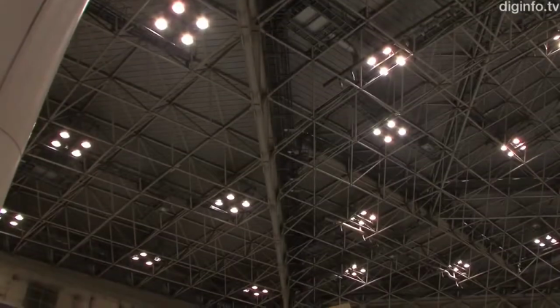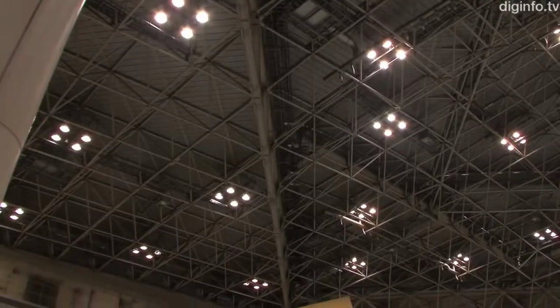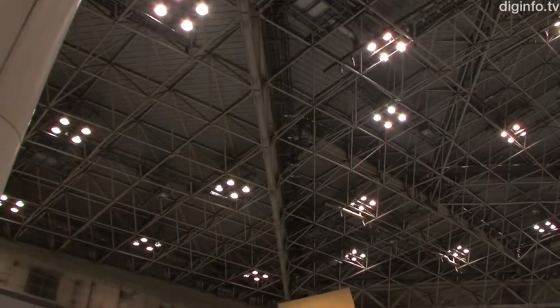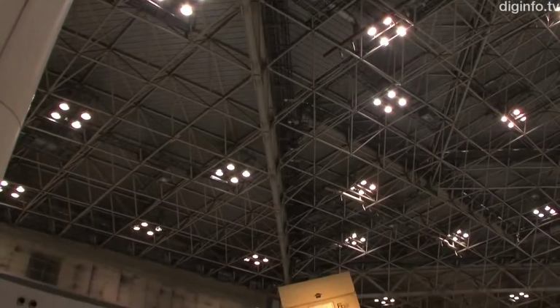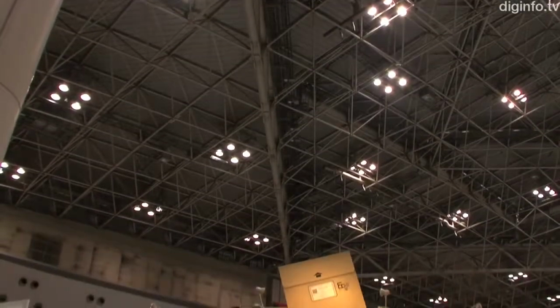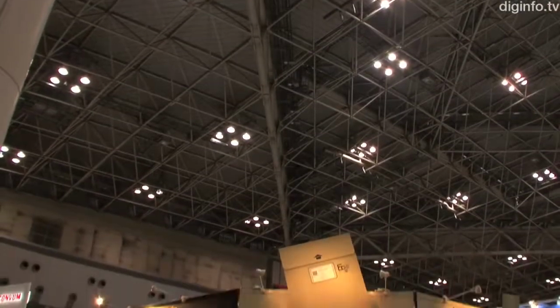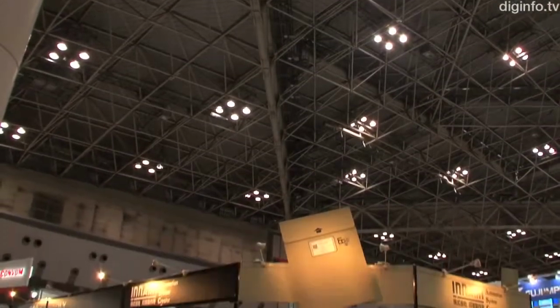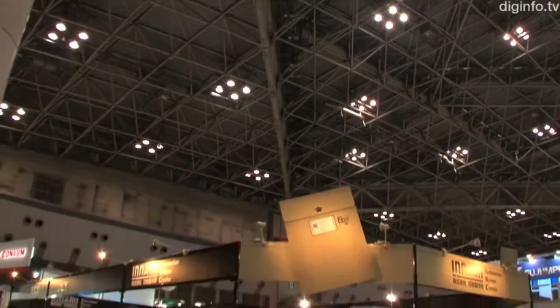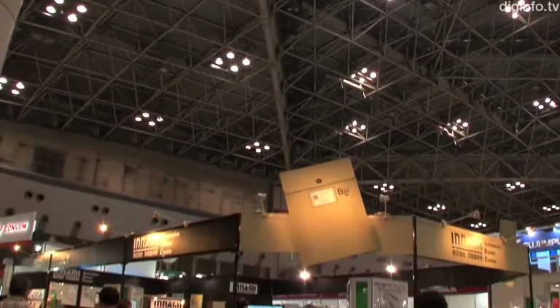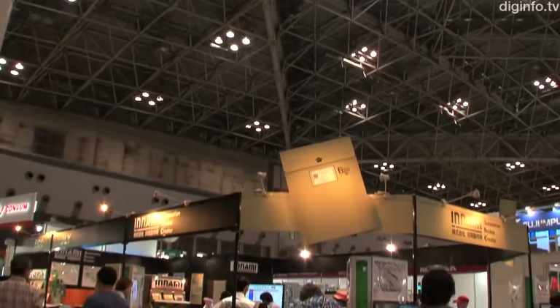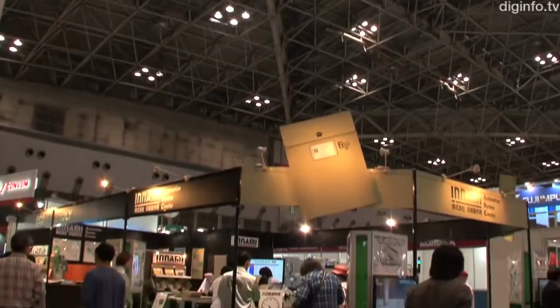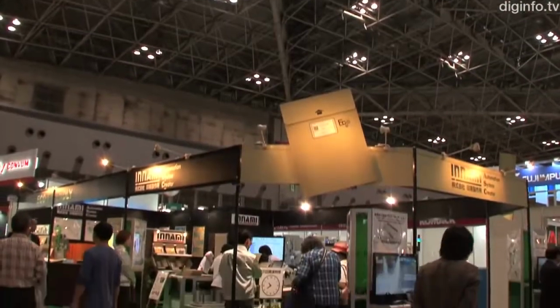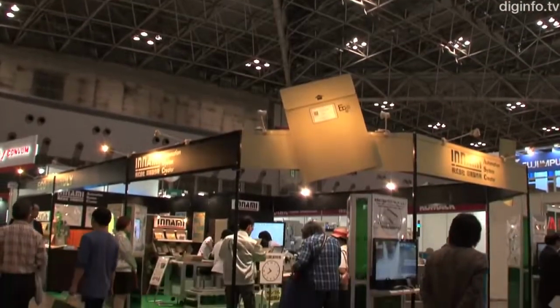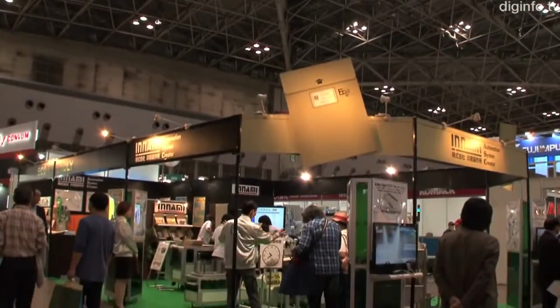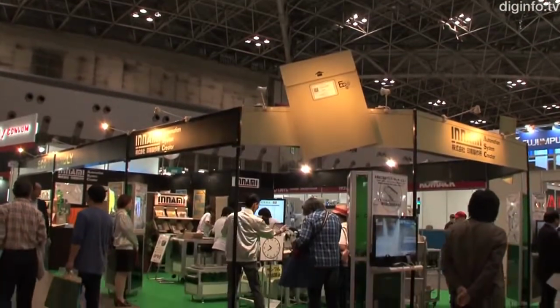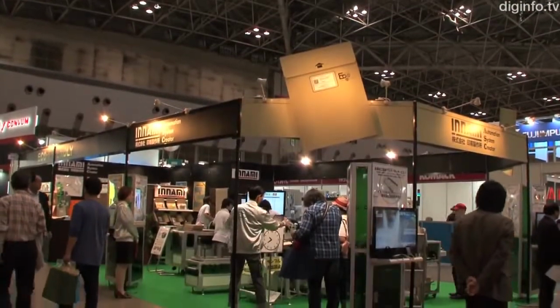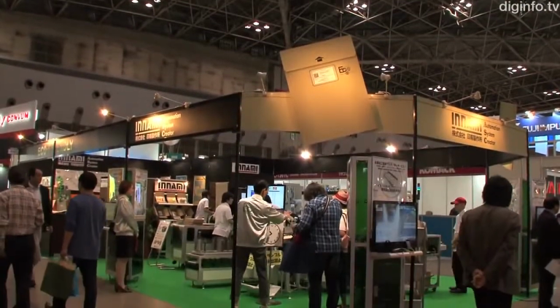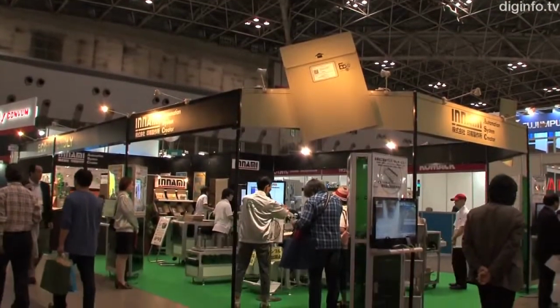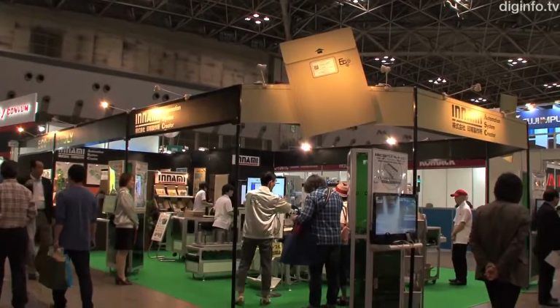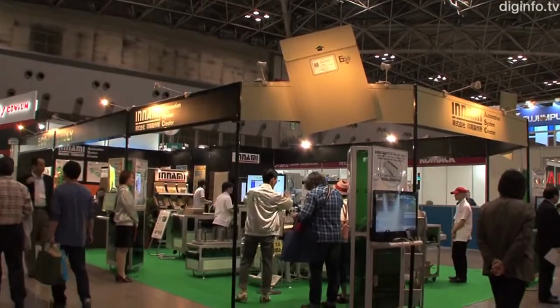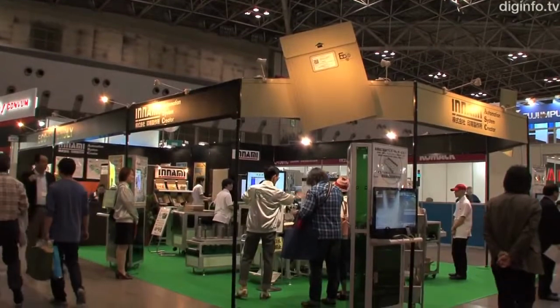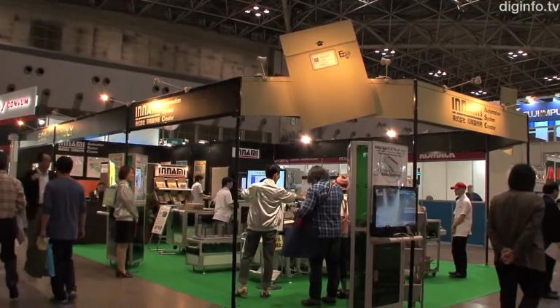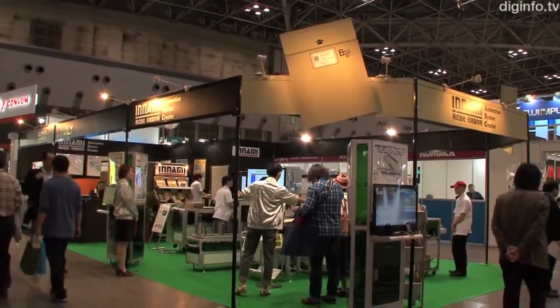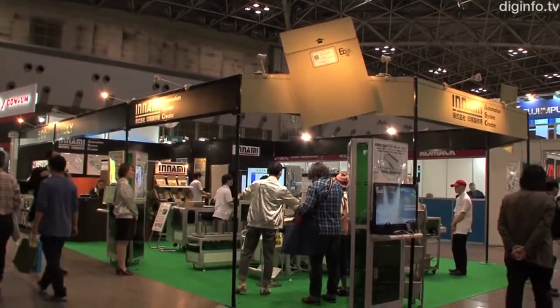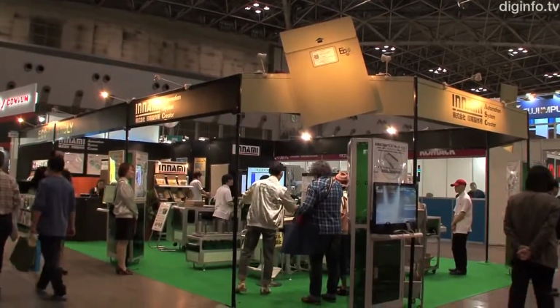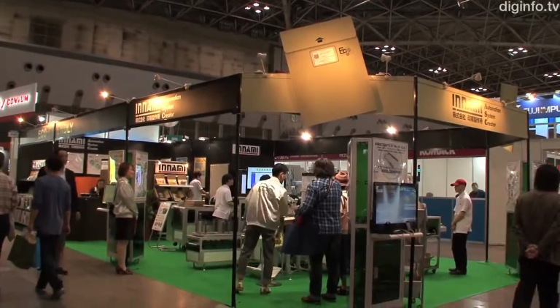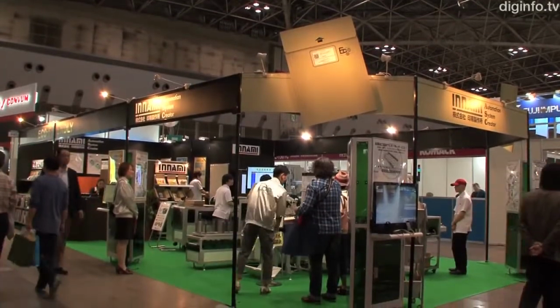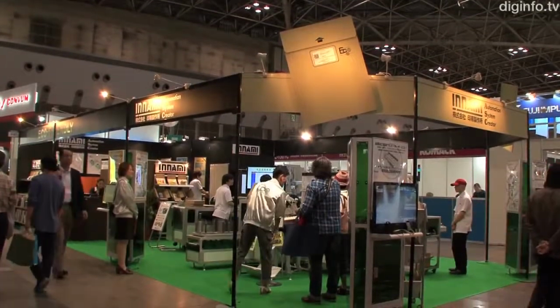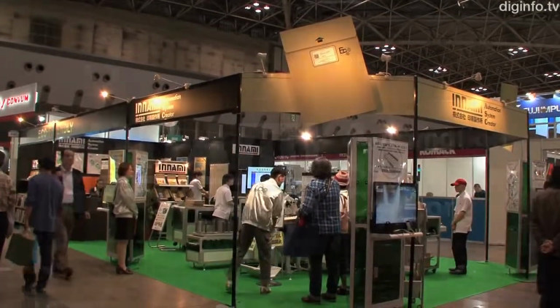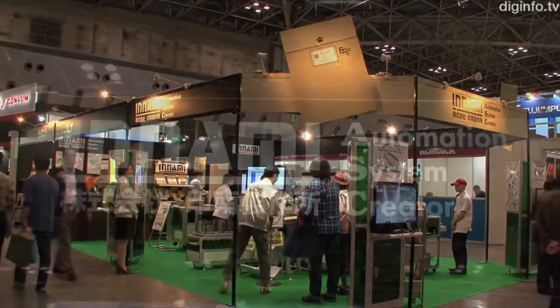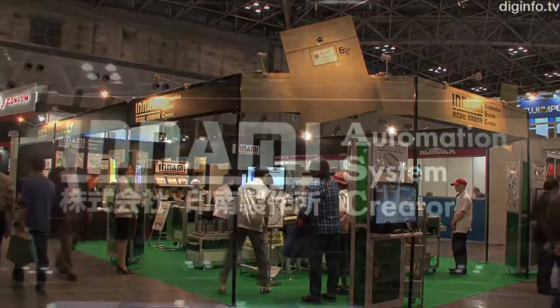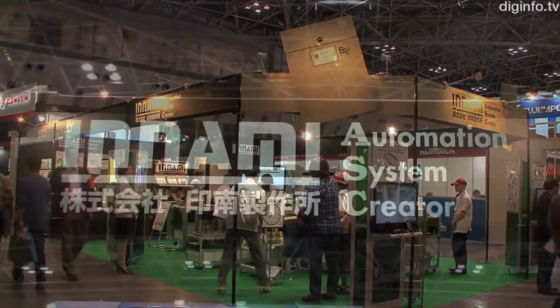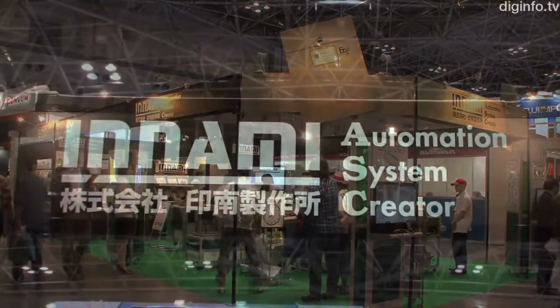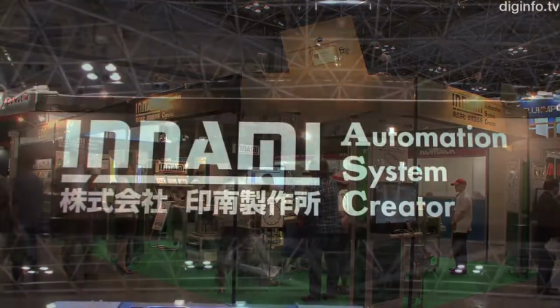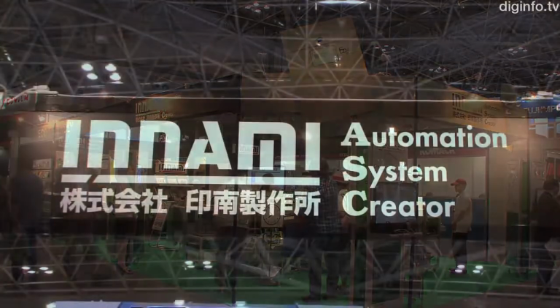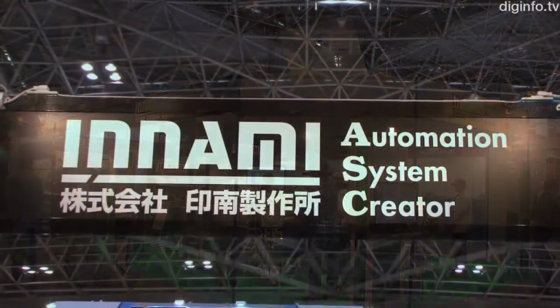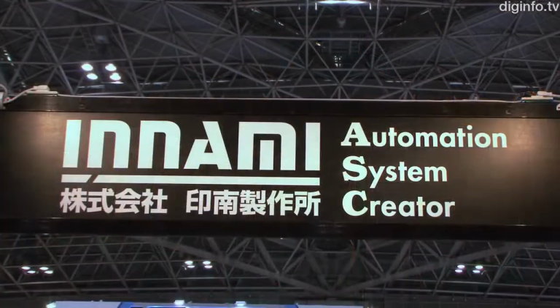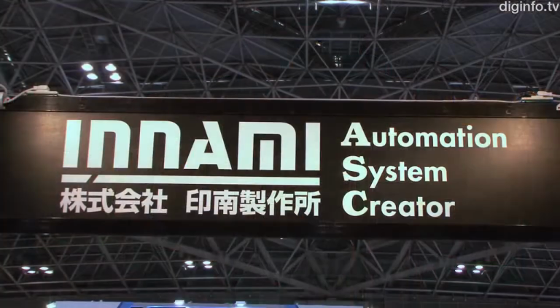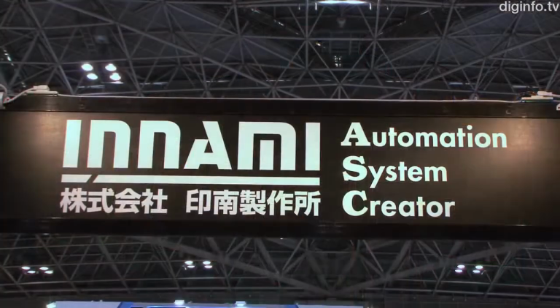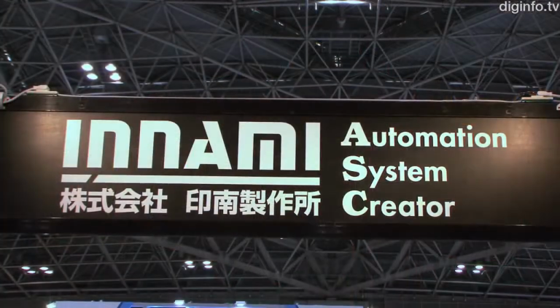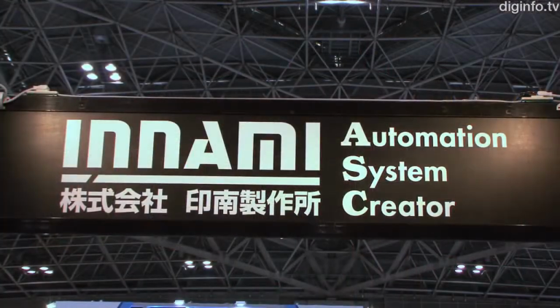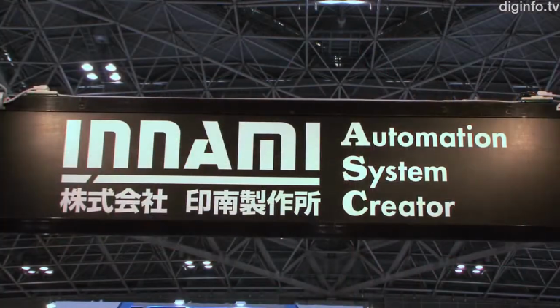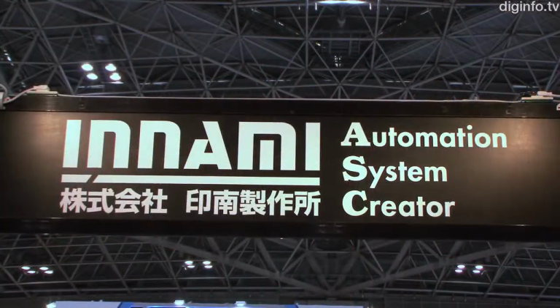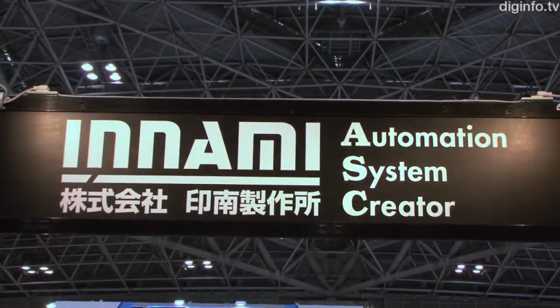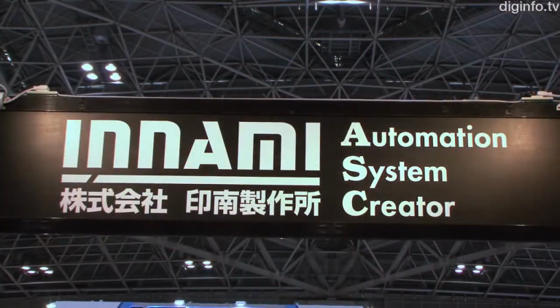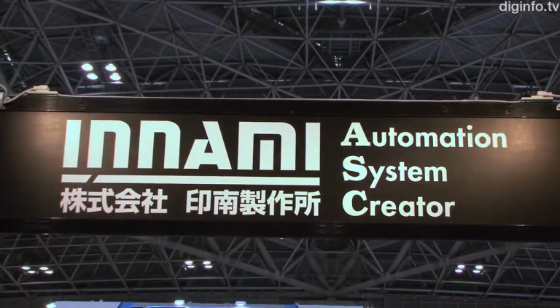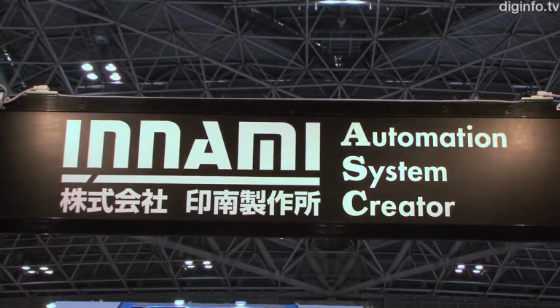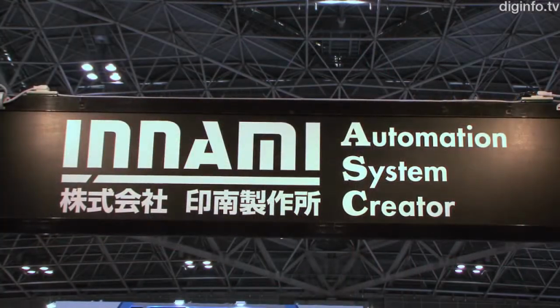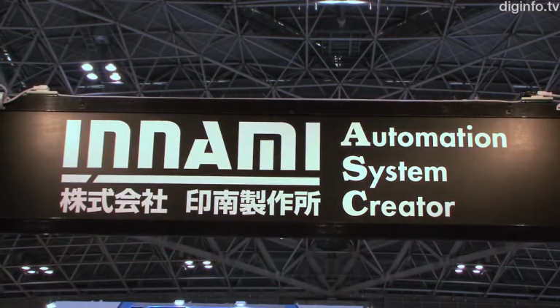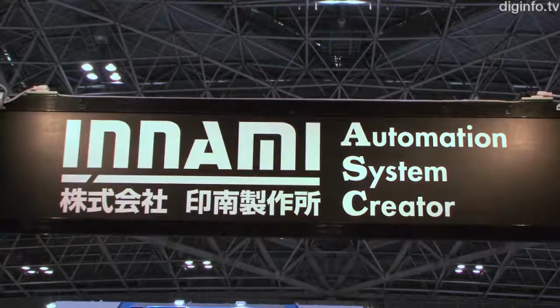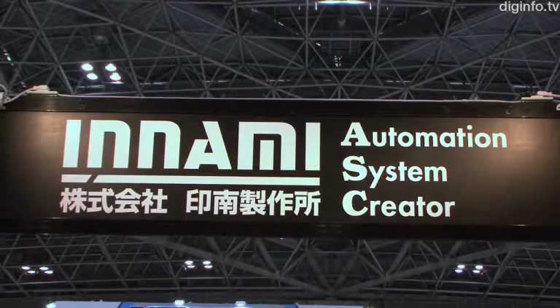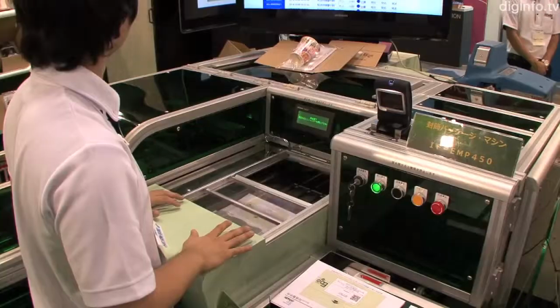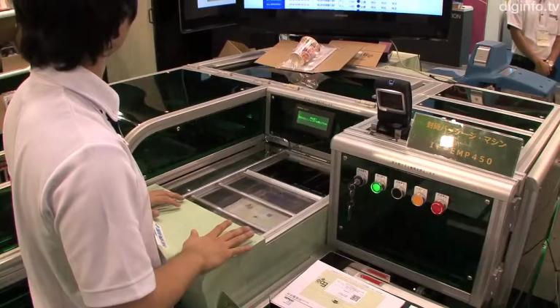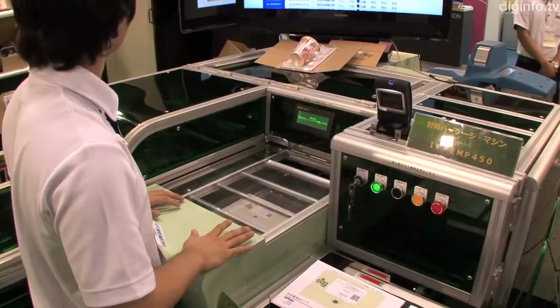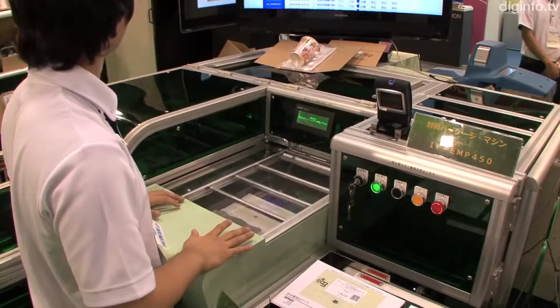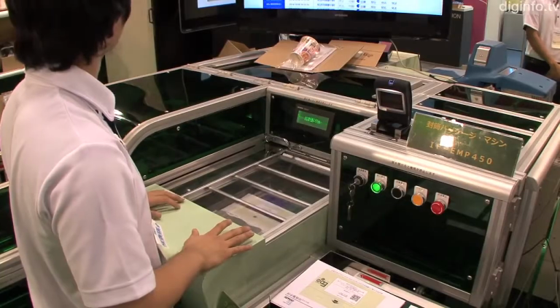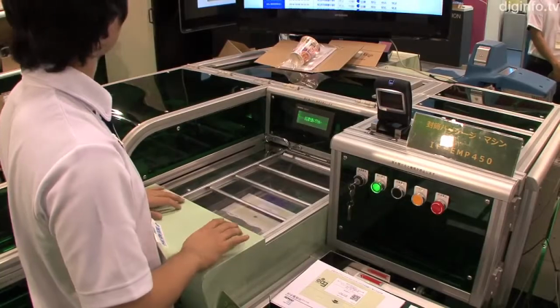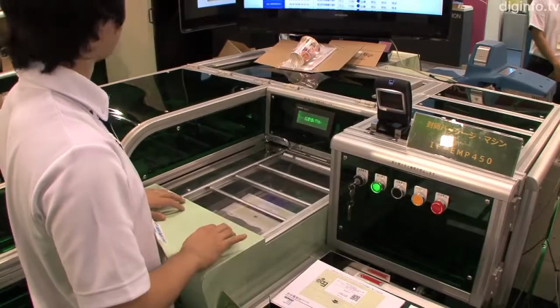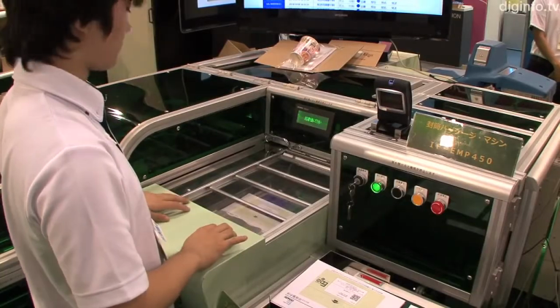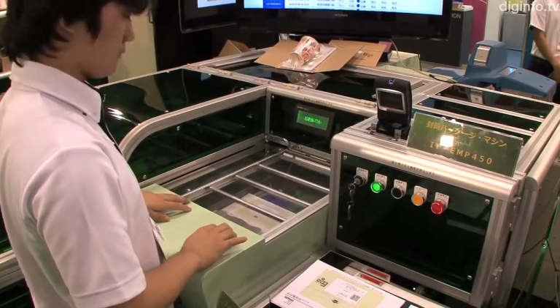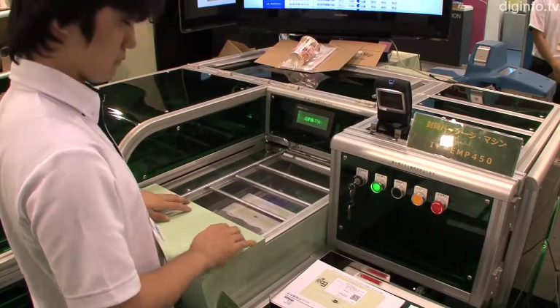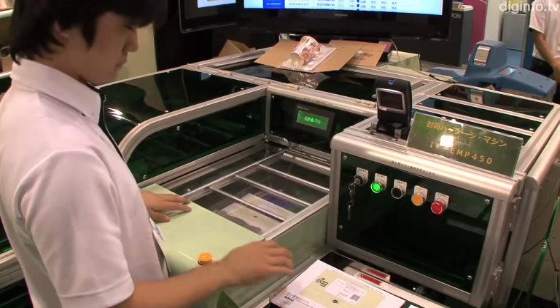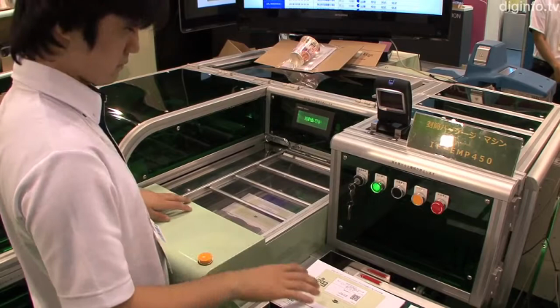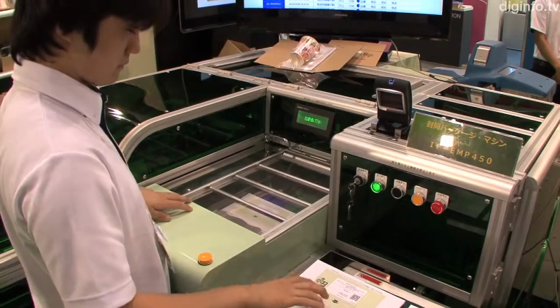Inami Factory has developed a new type of automated packaging machine, the ECHO MailPack IF EMP450.